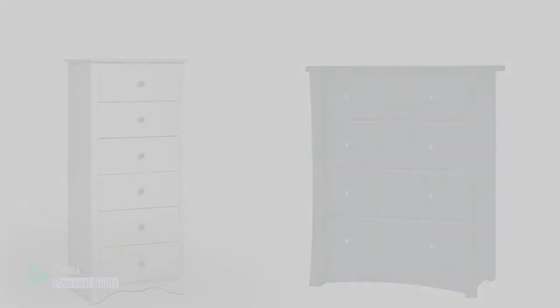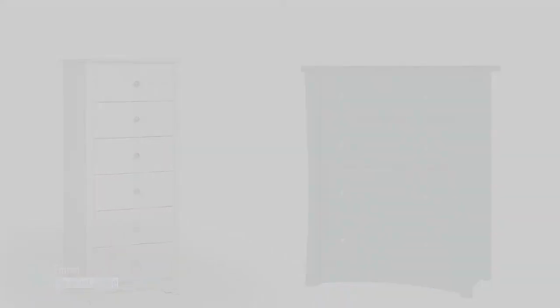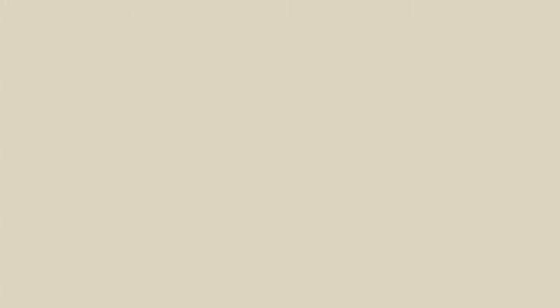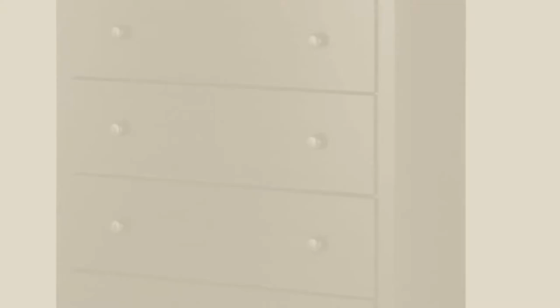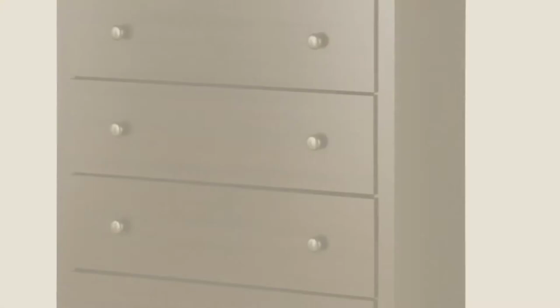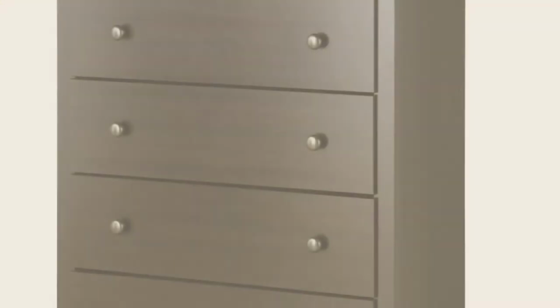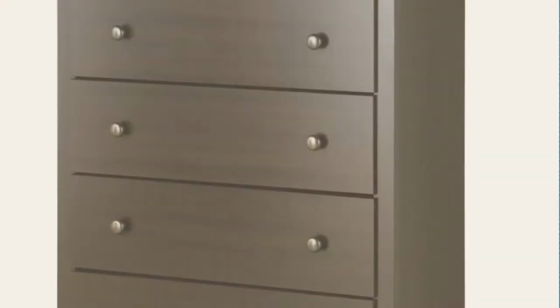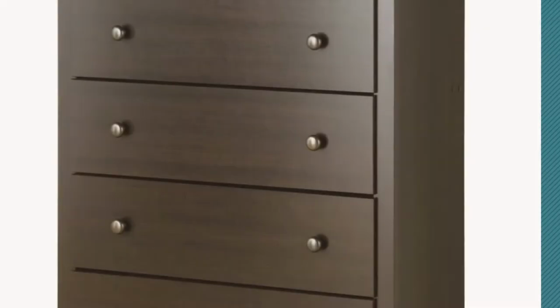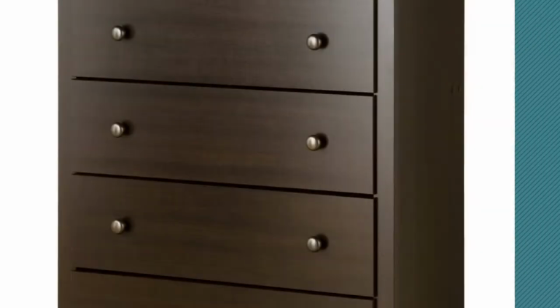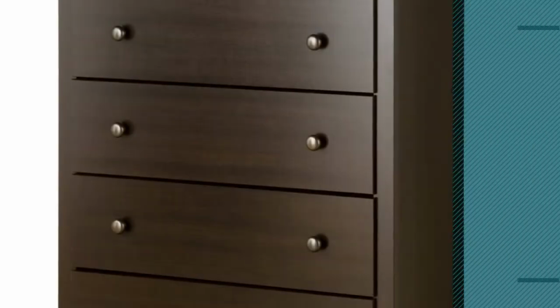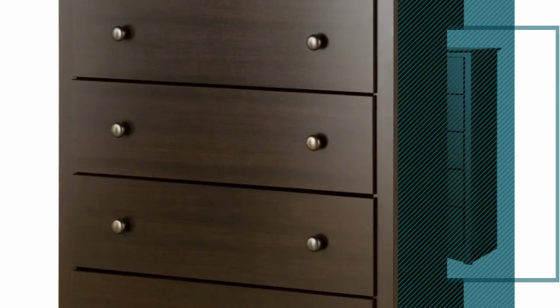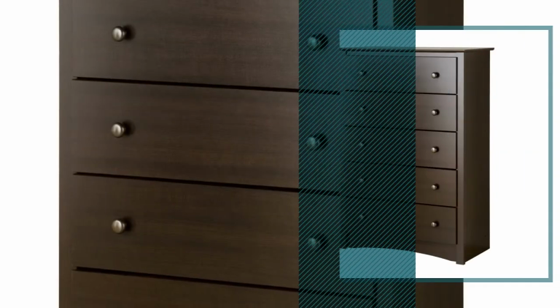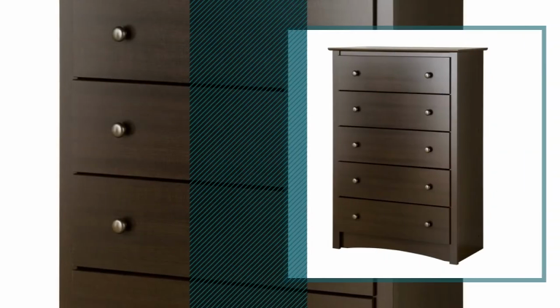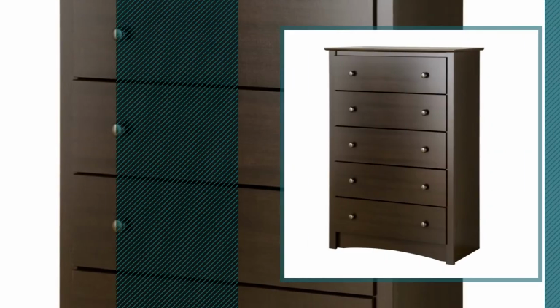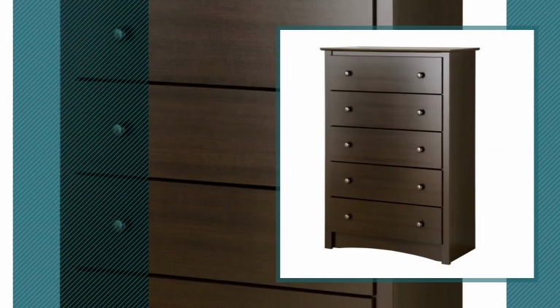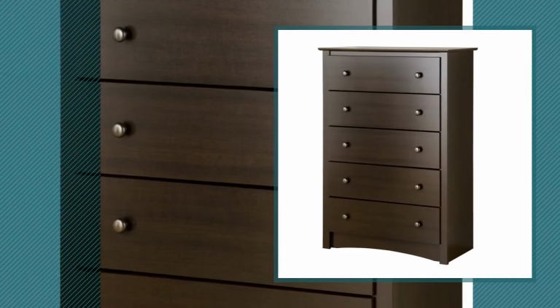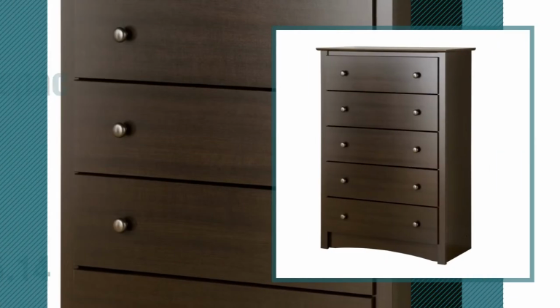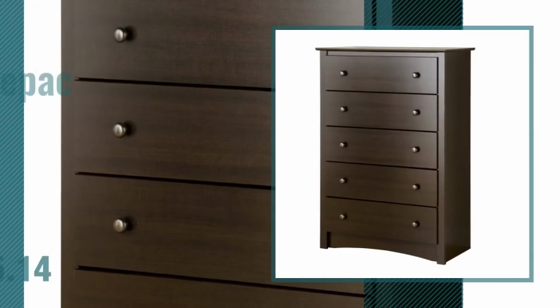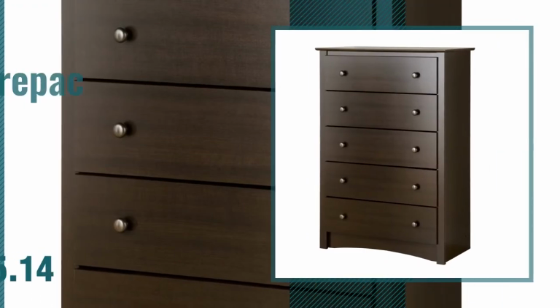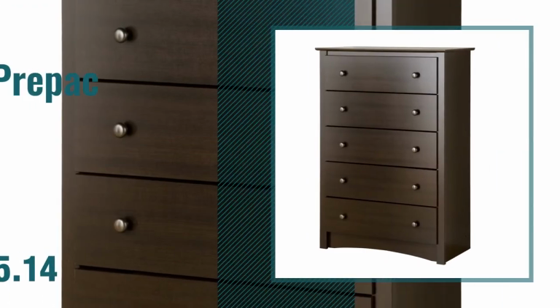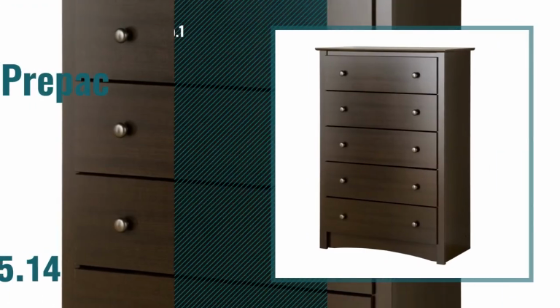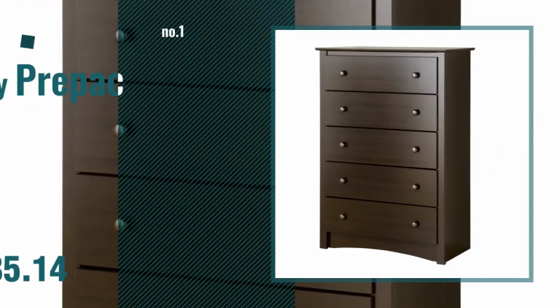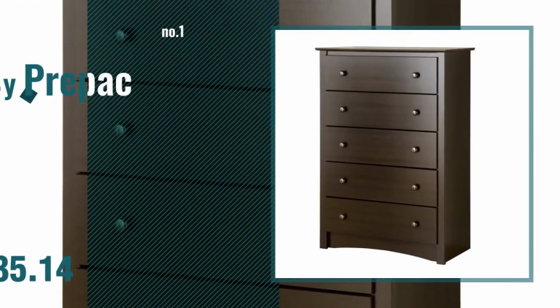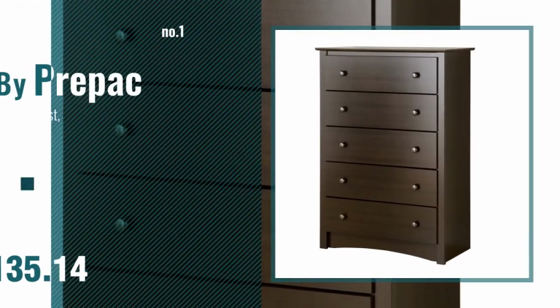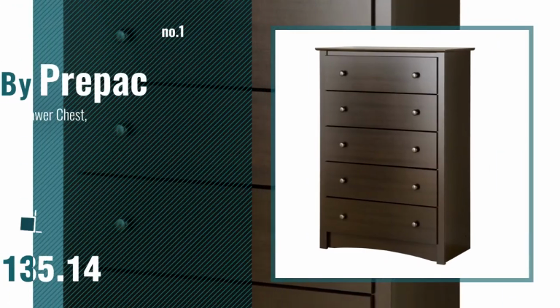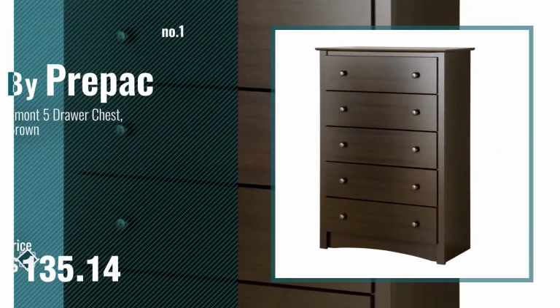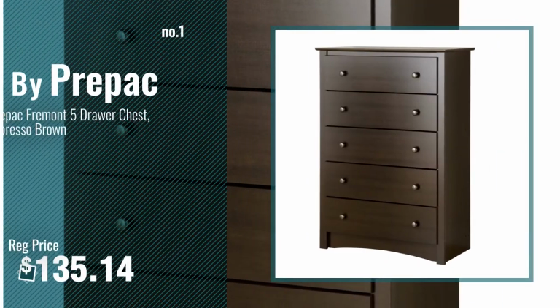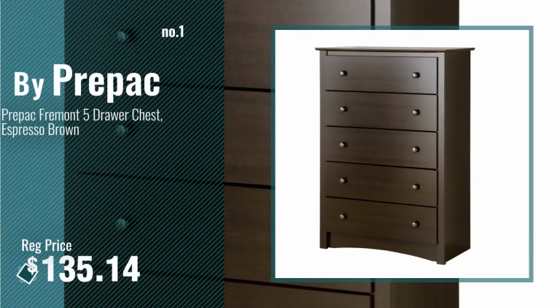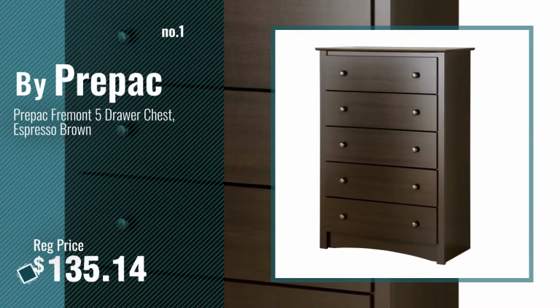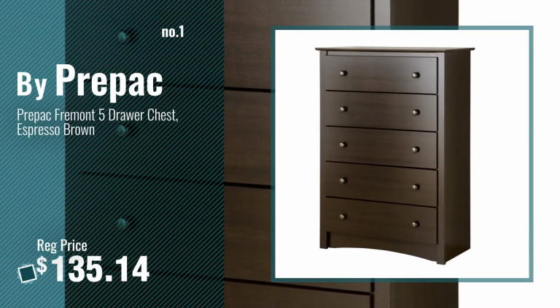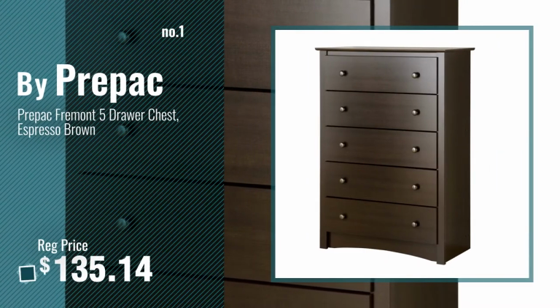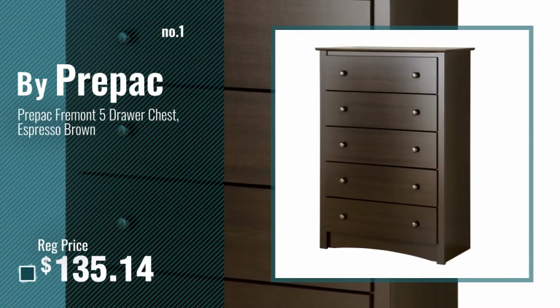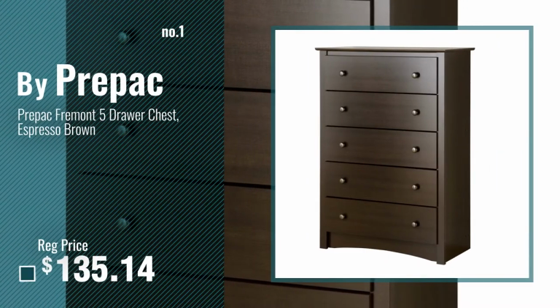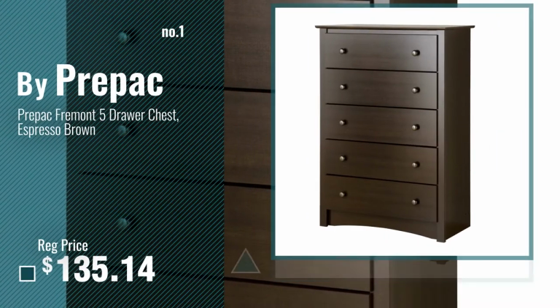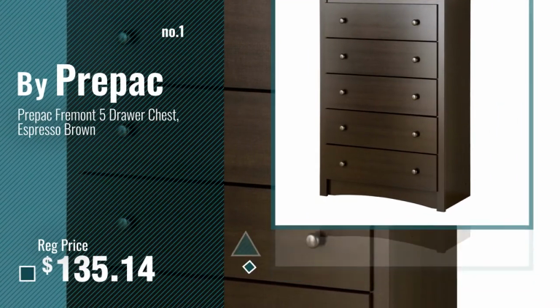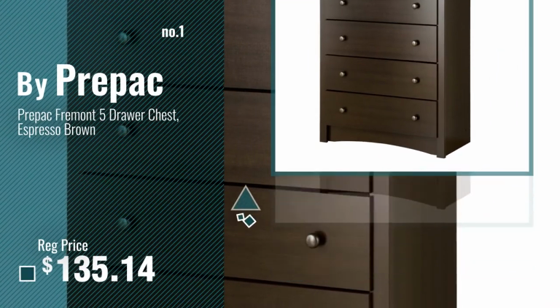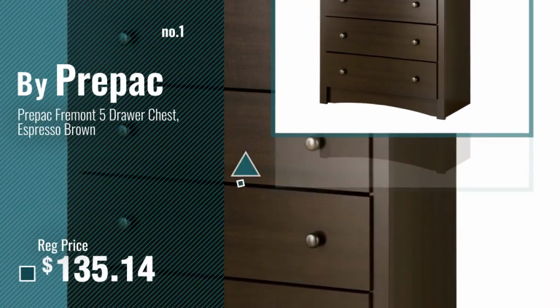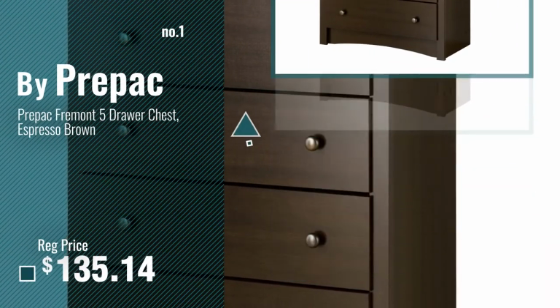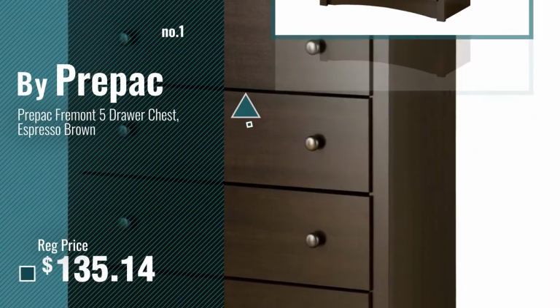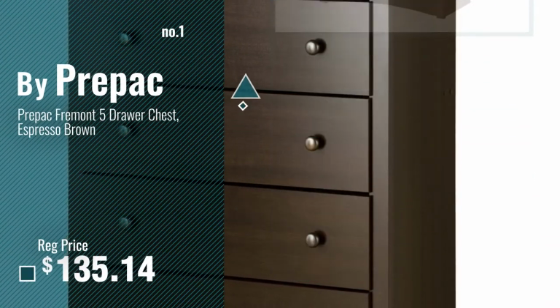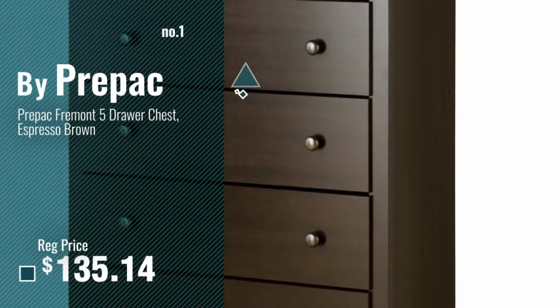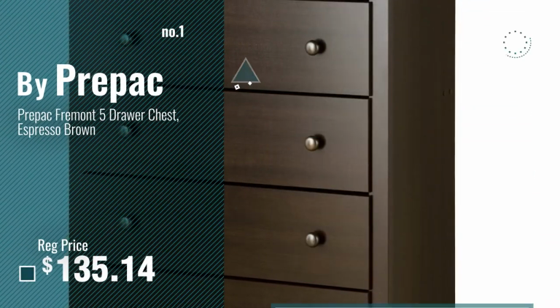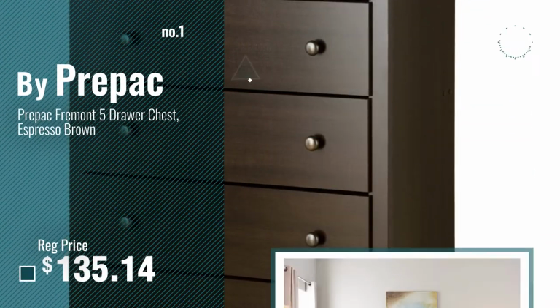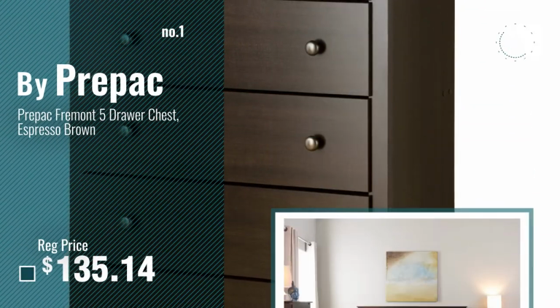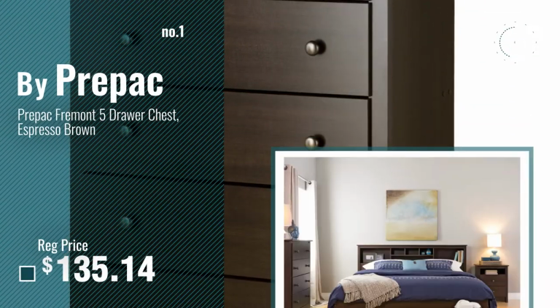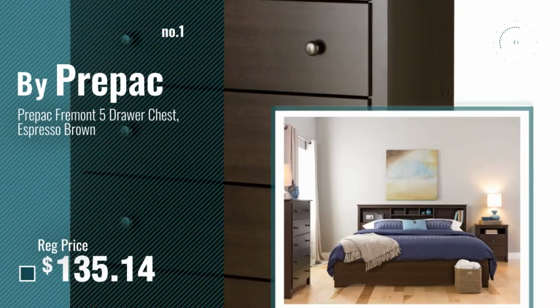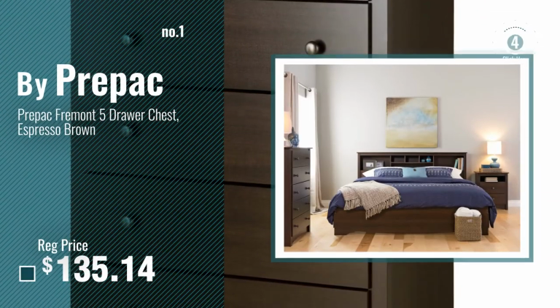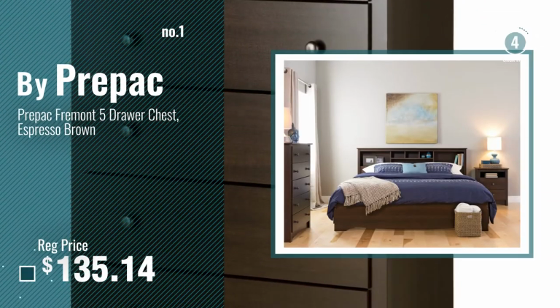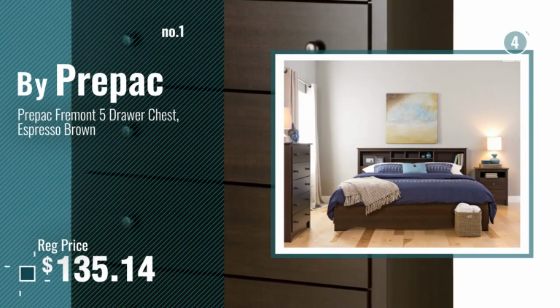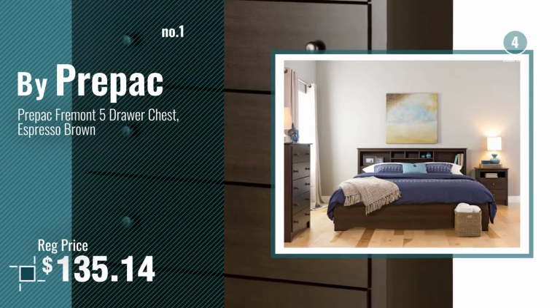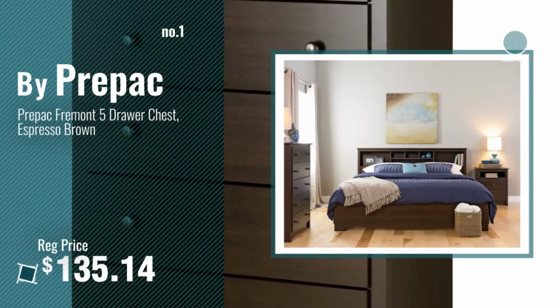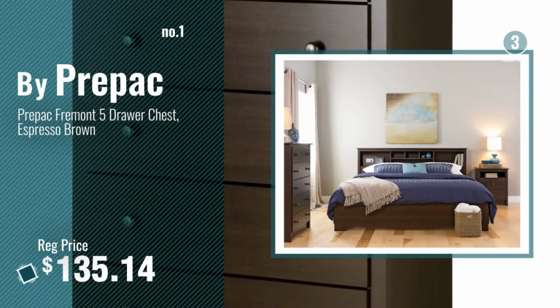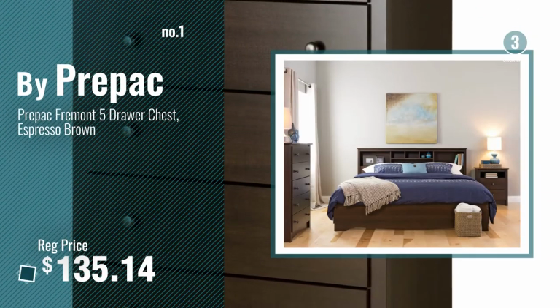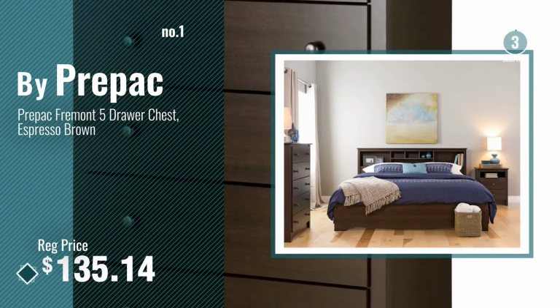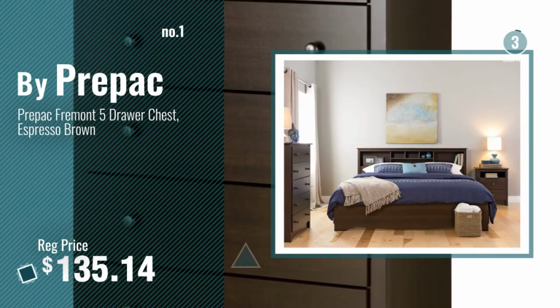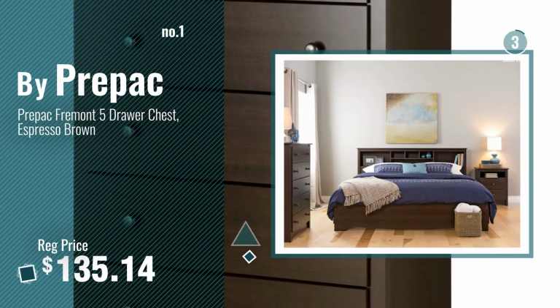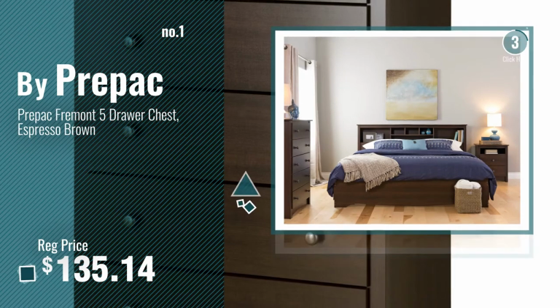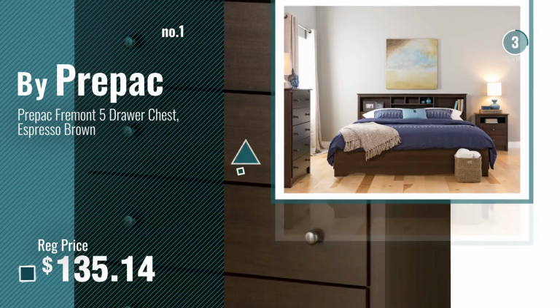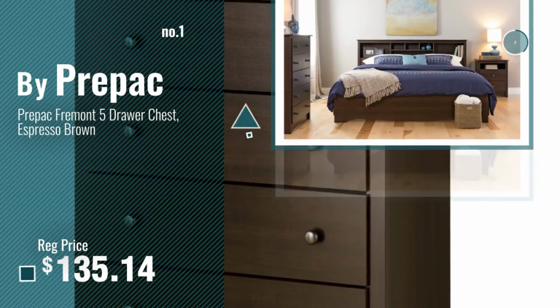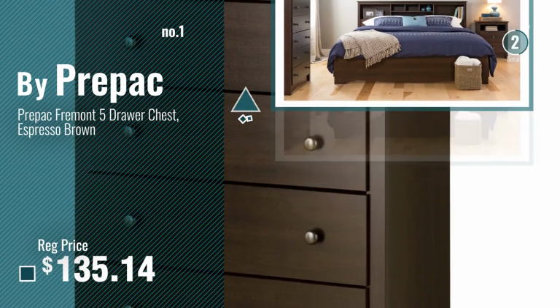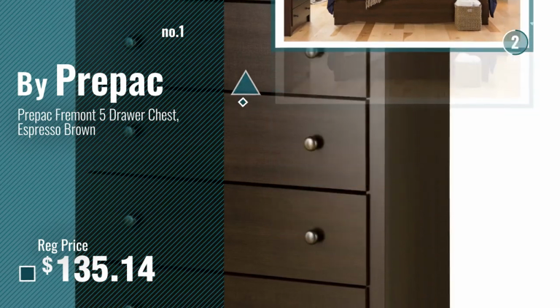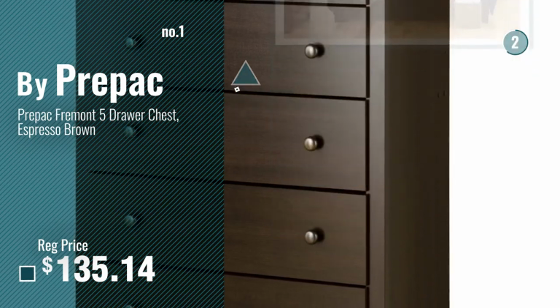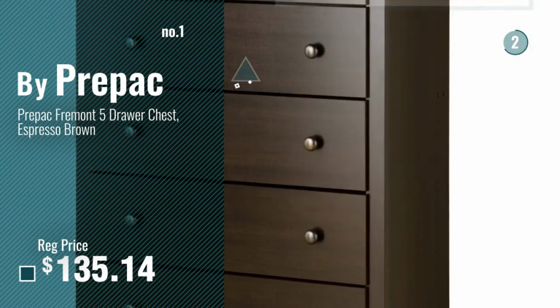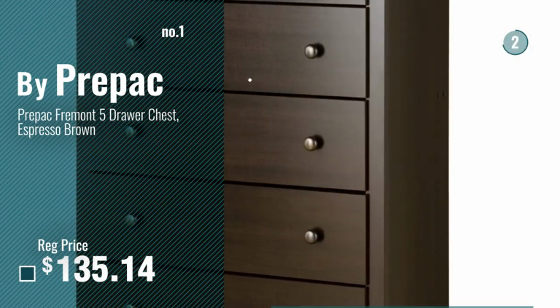Number 1, Most Popular, by Pre-Pack. Watch this video, choose your favorite.